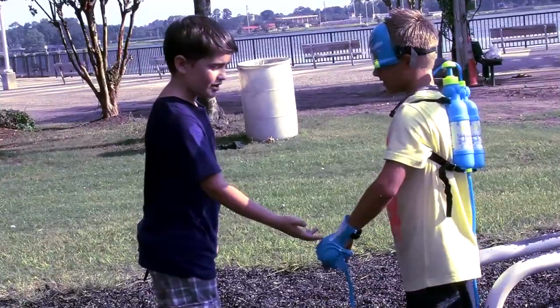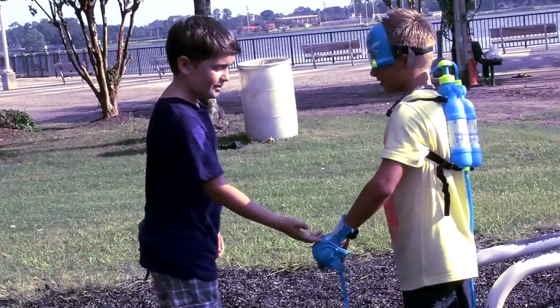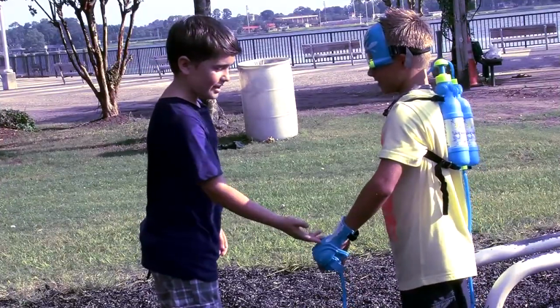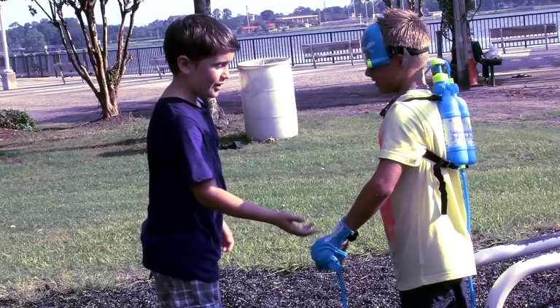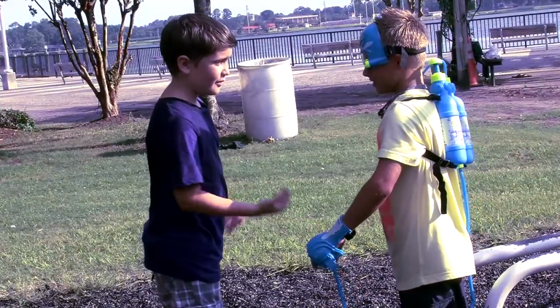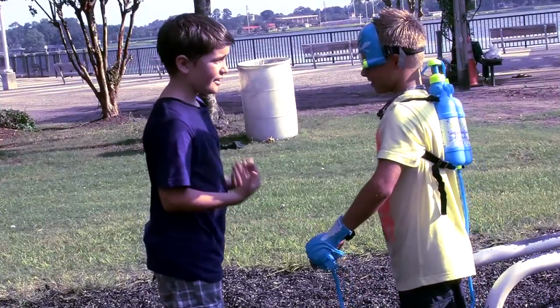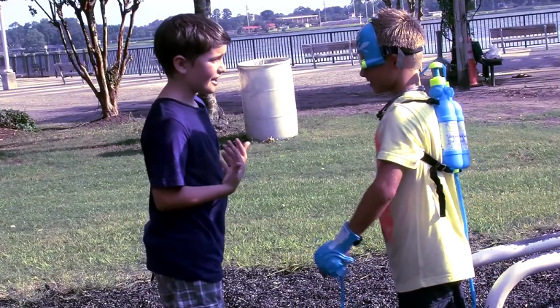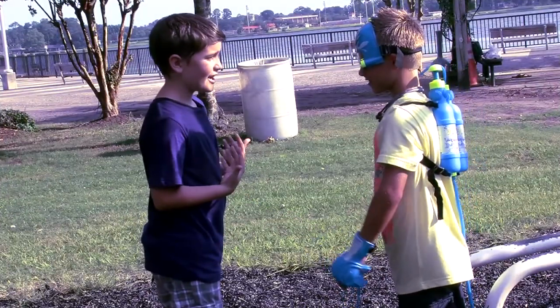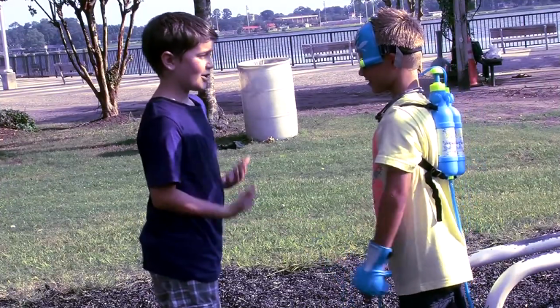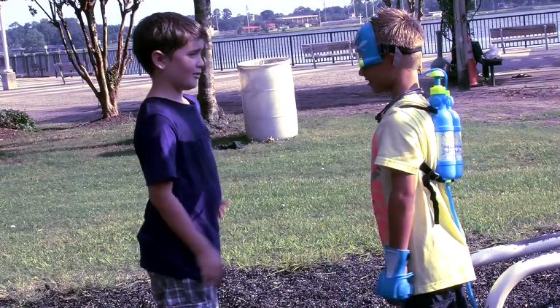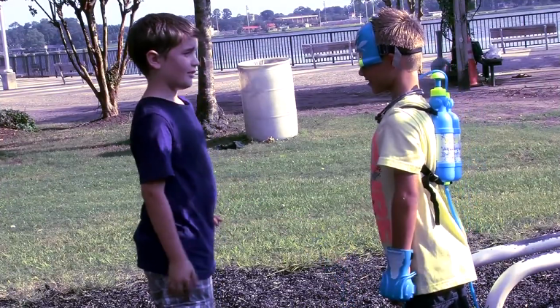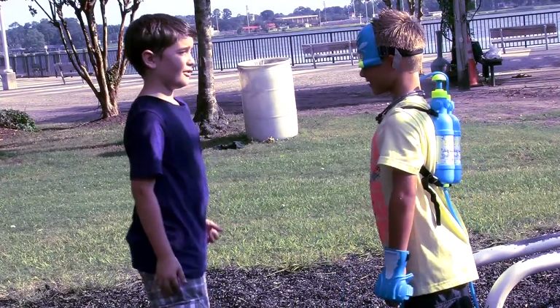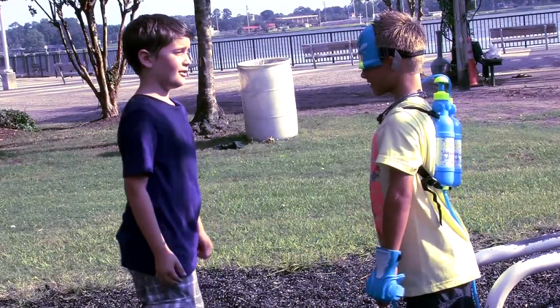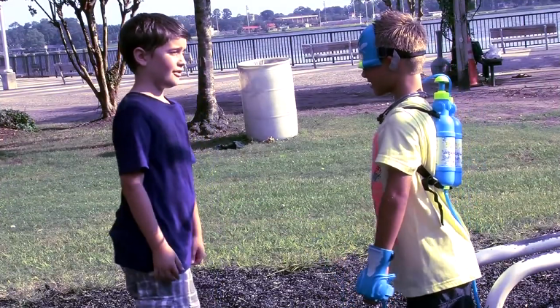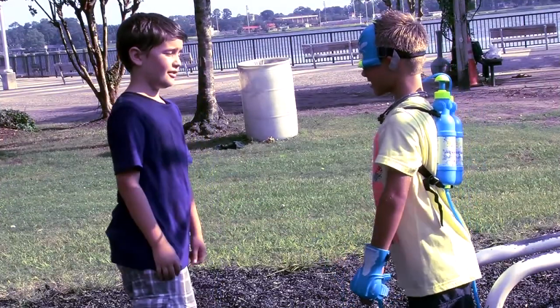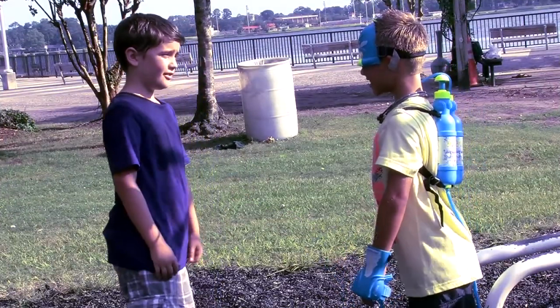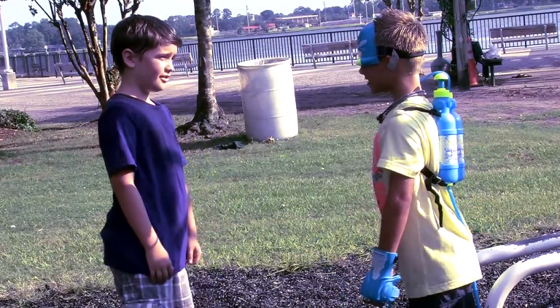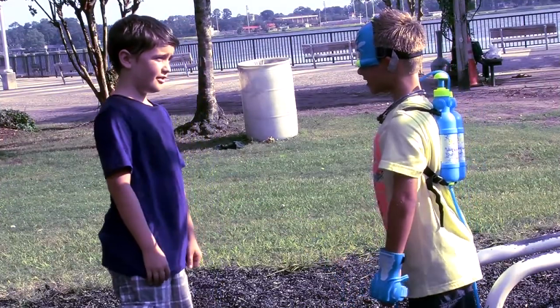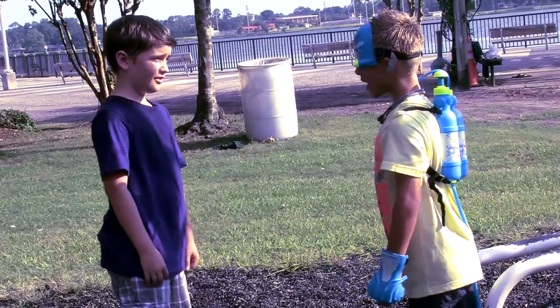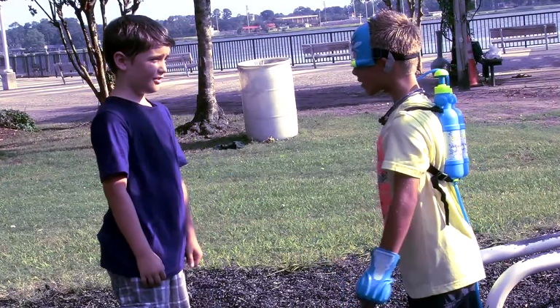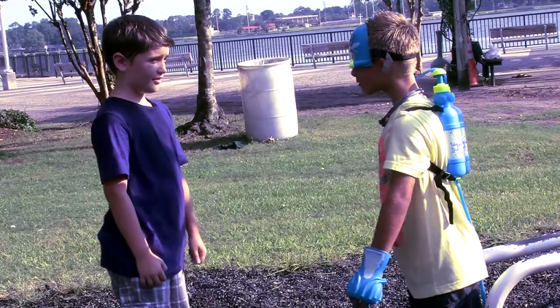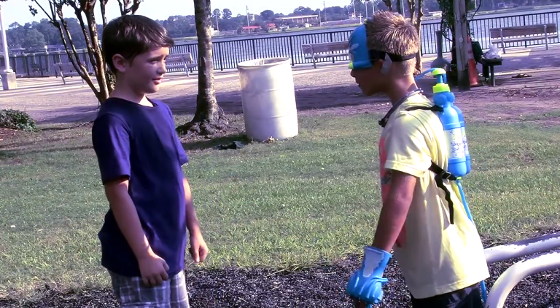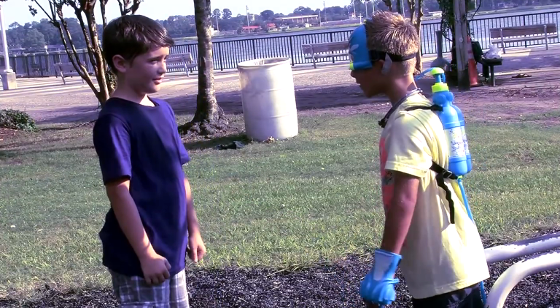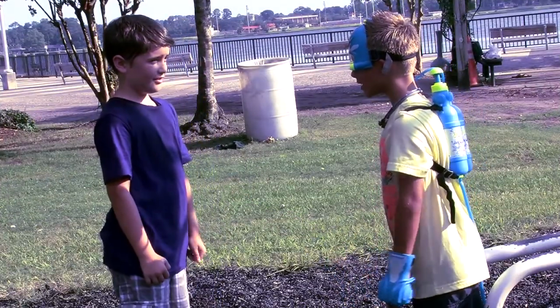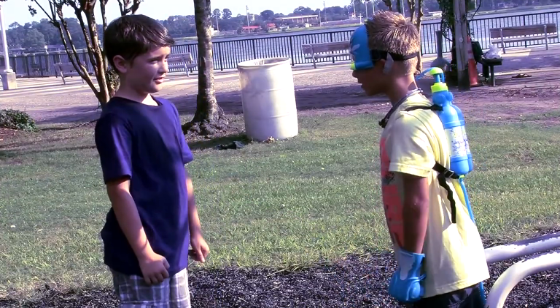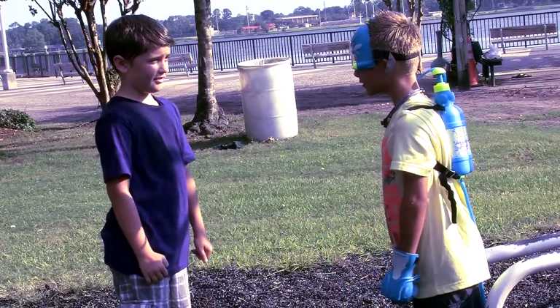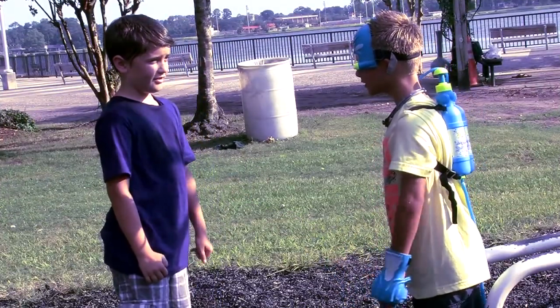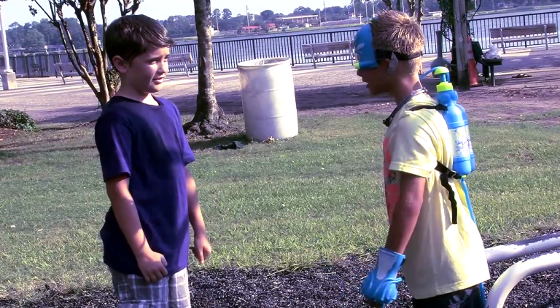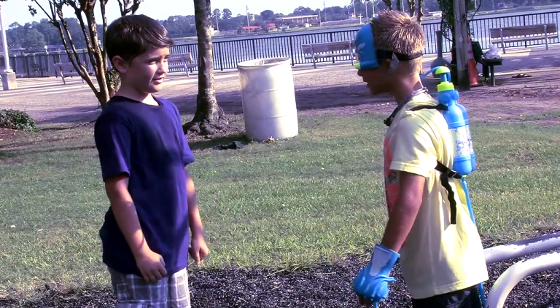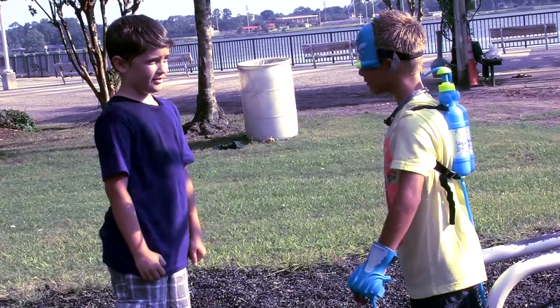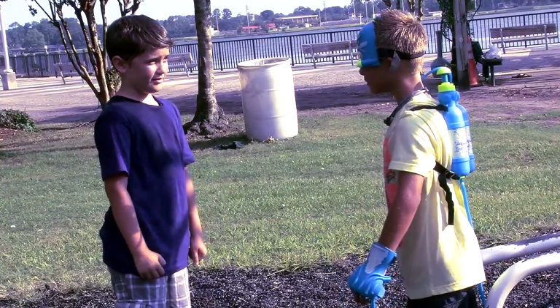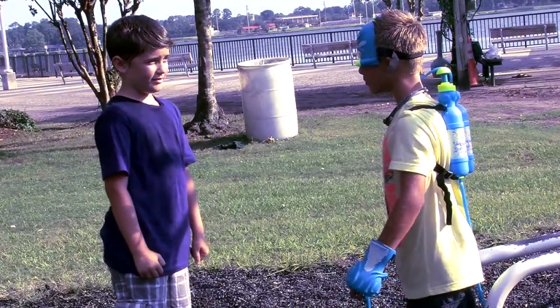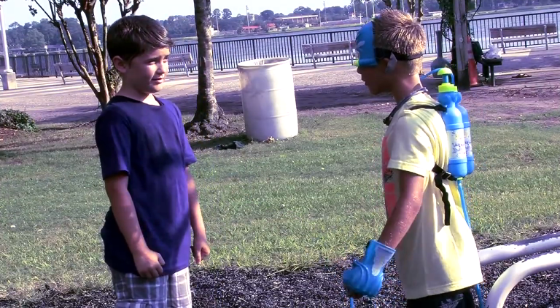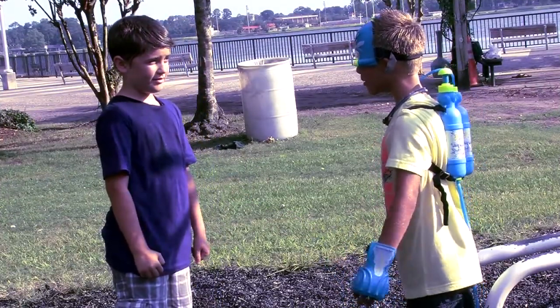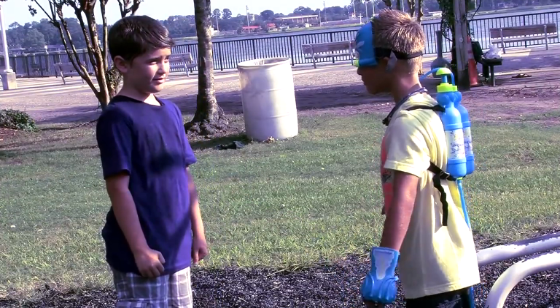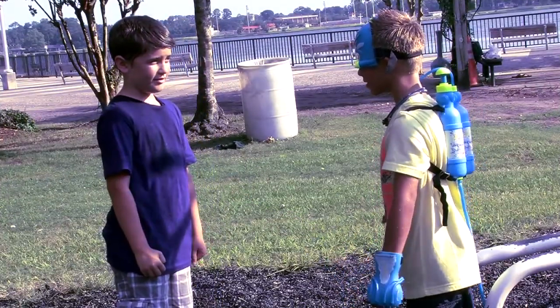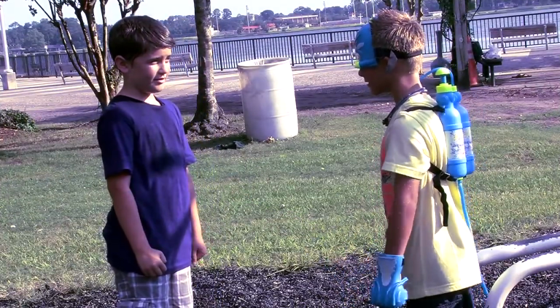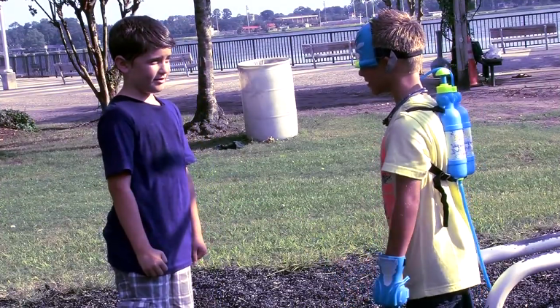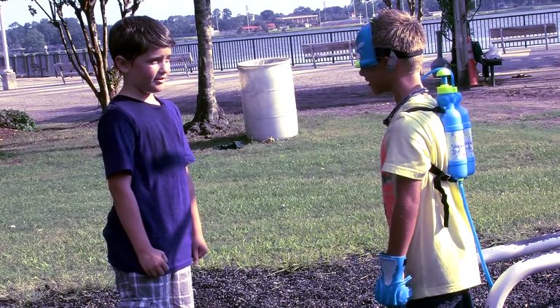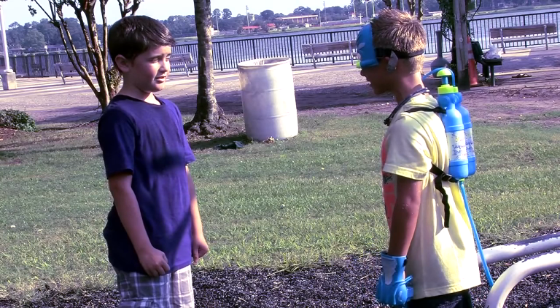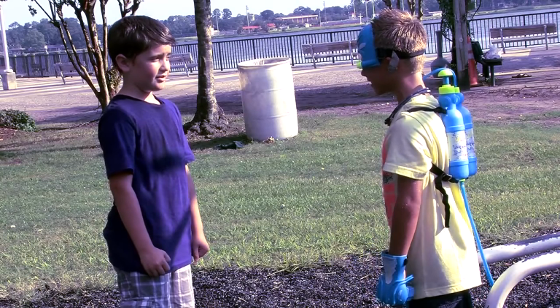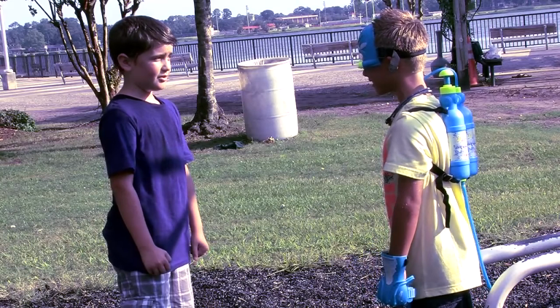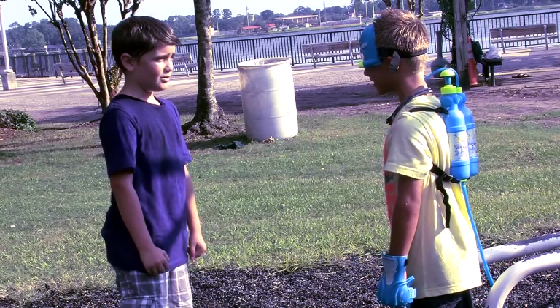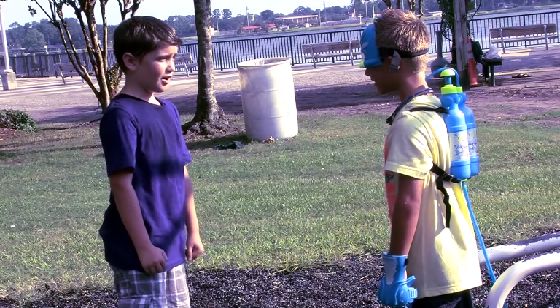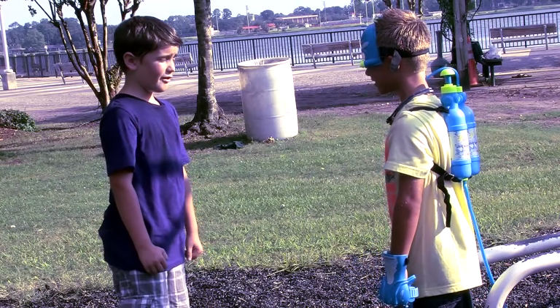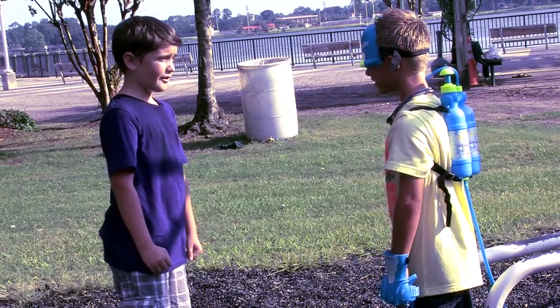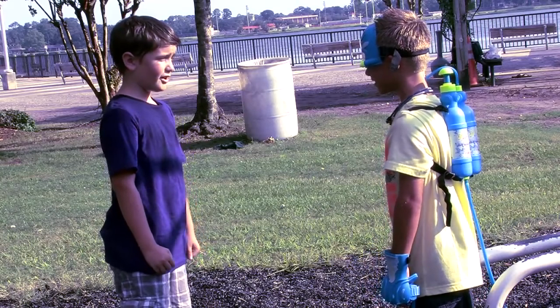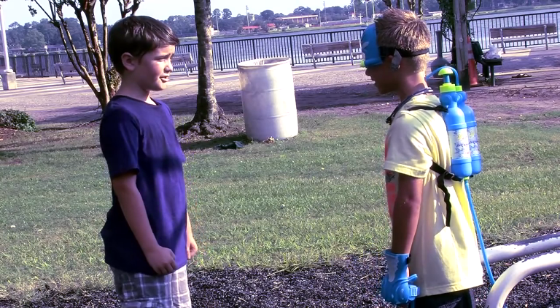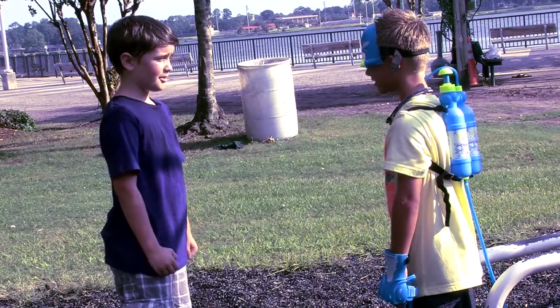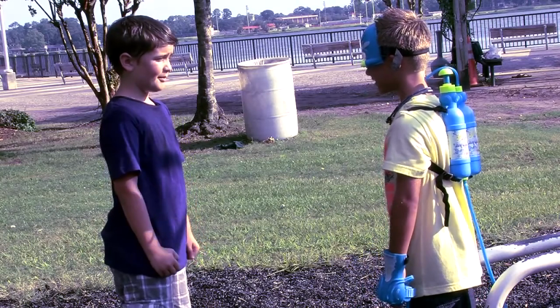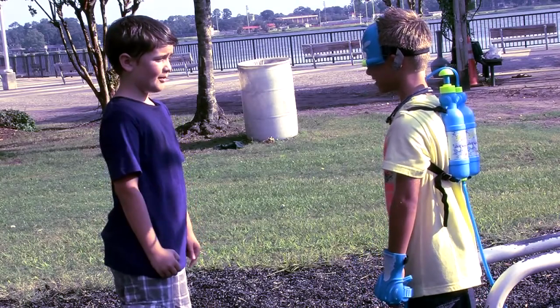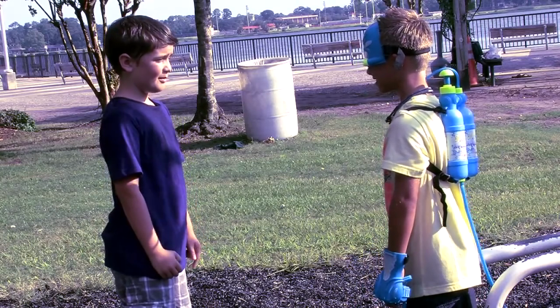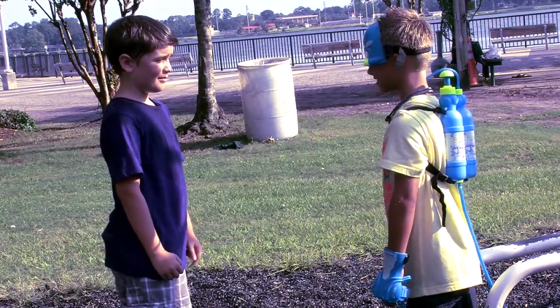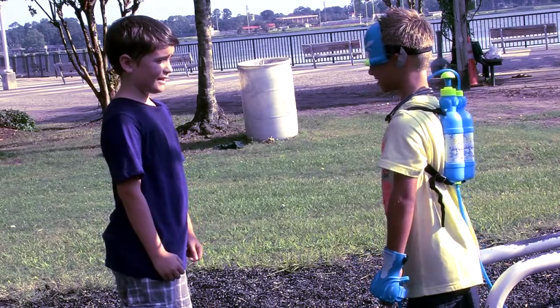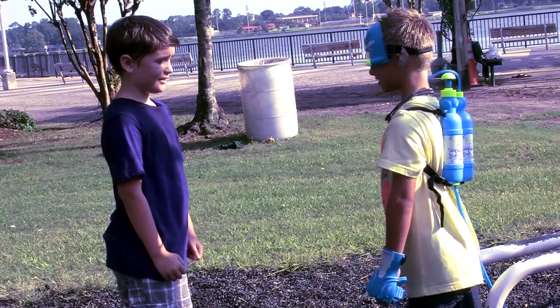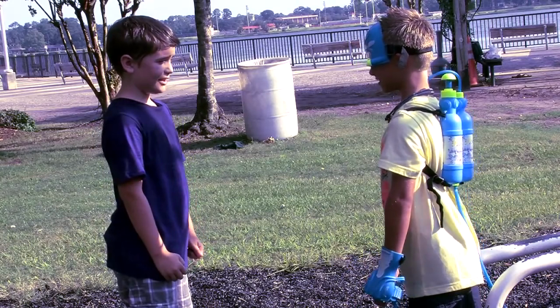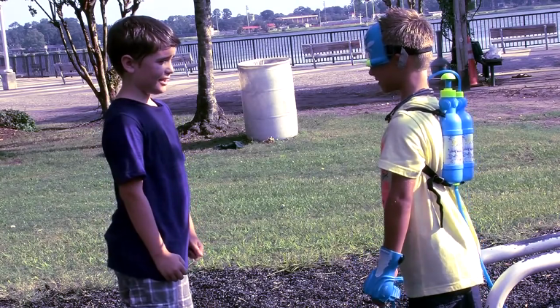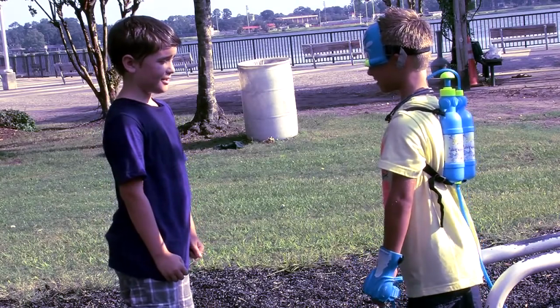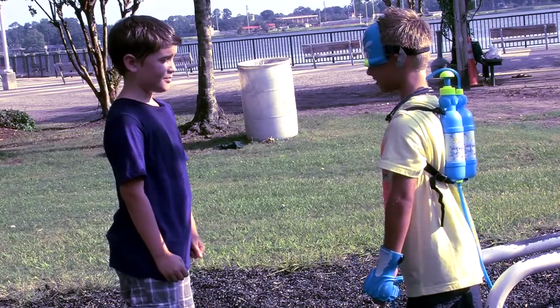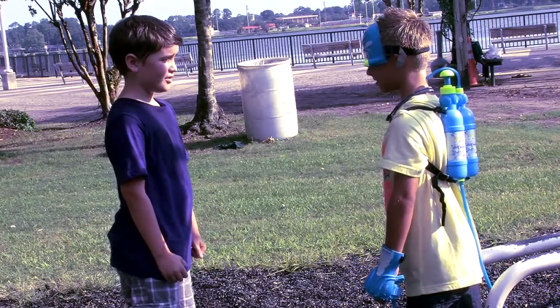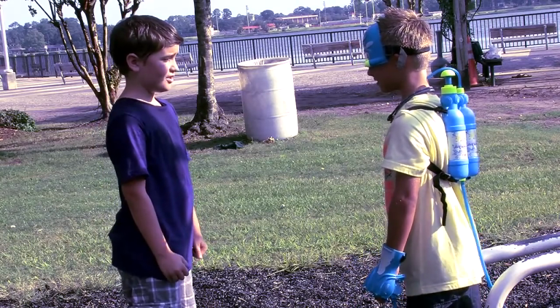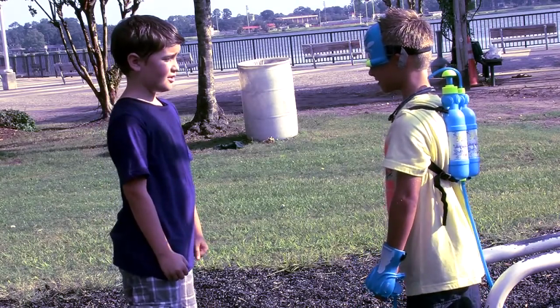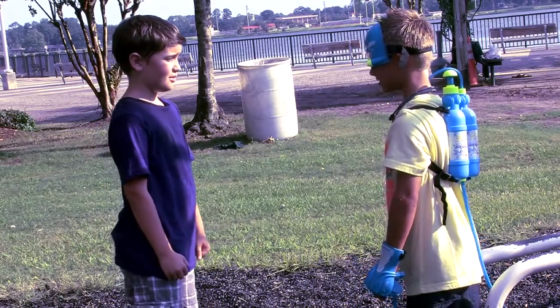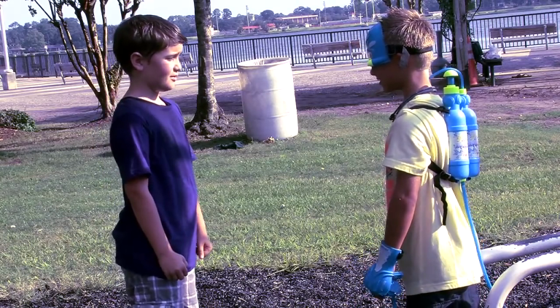What is it? Why can I get one? It's an Aquavator. You can get it from Walmart. I think I'll tell my mom about that. It's pretty cool.